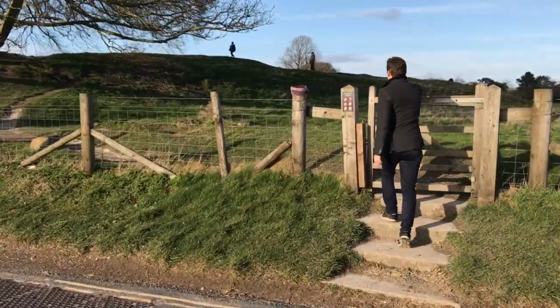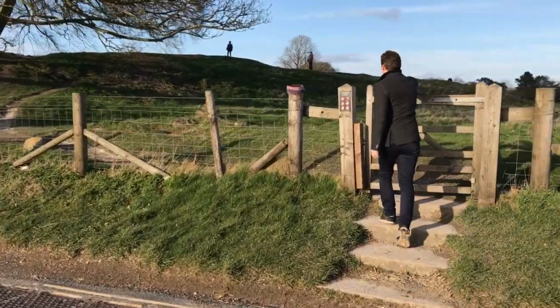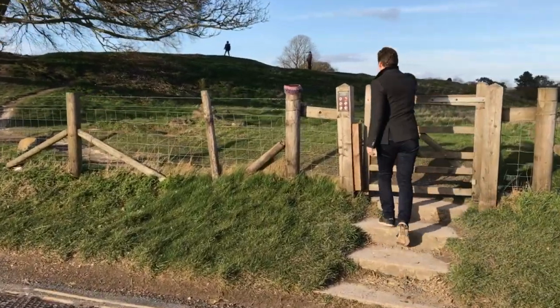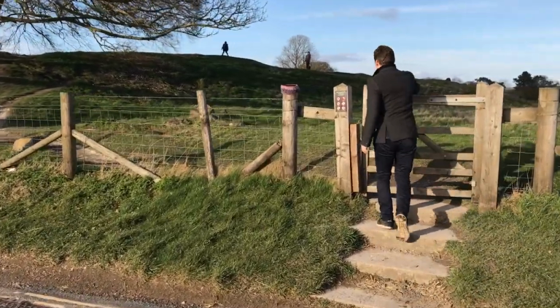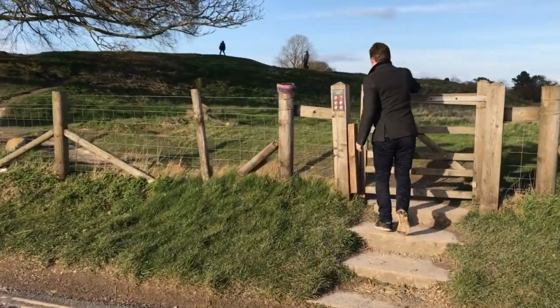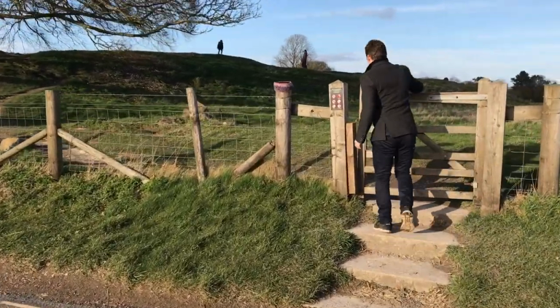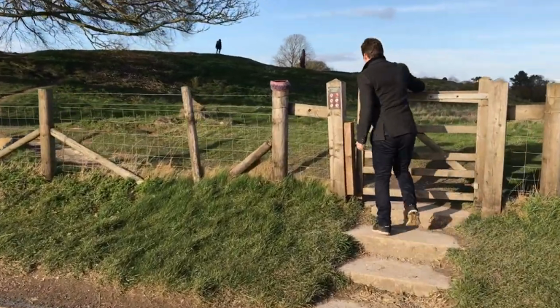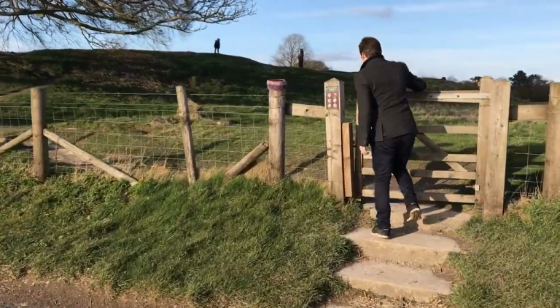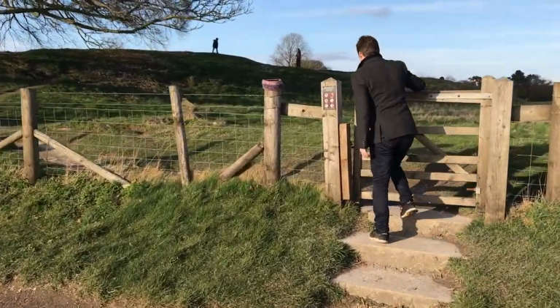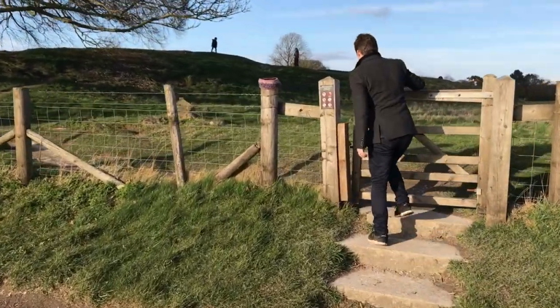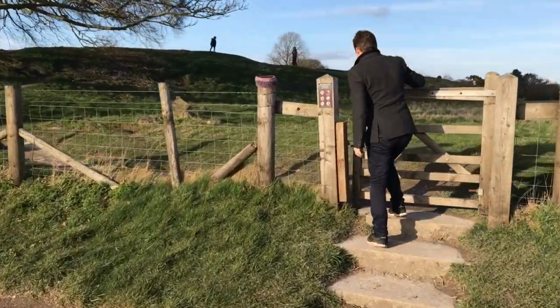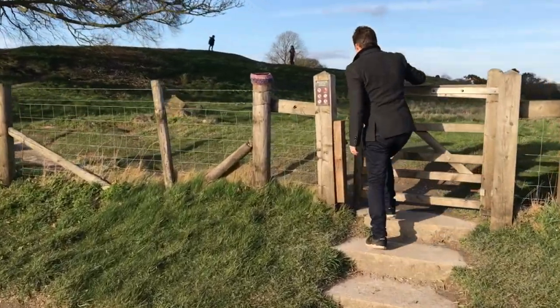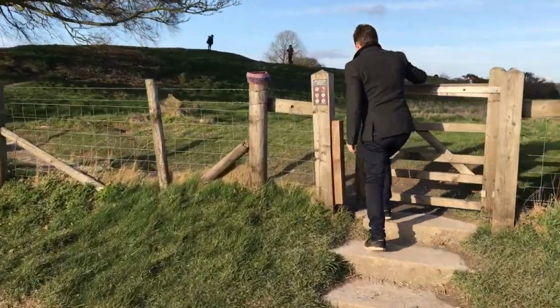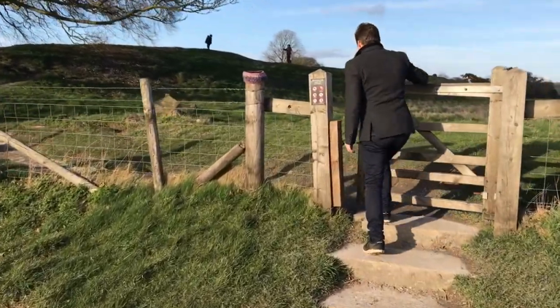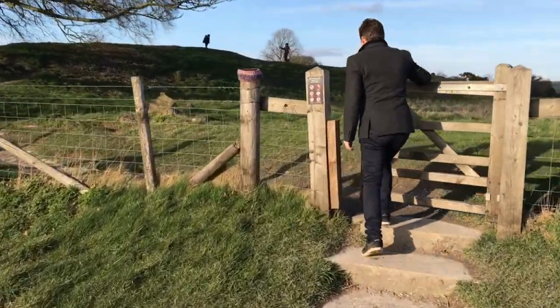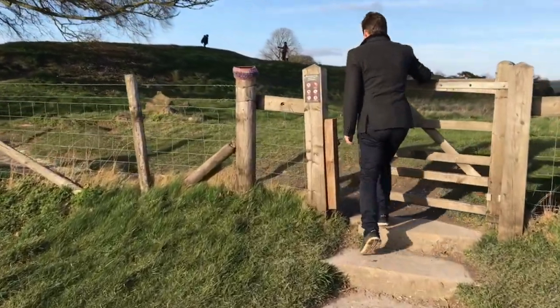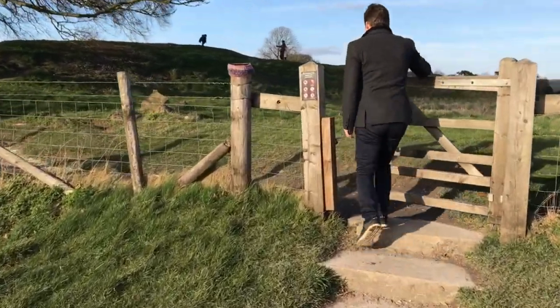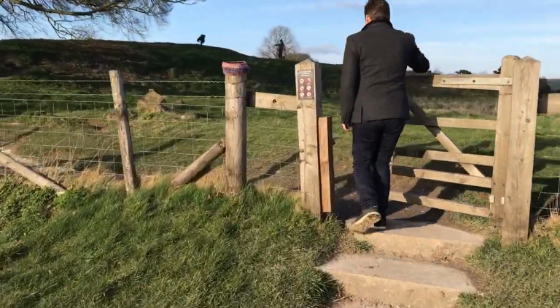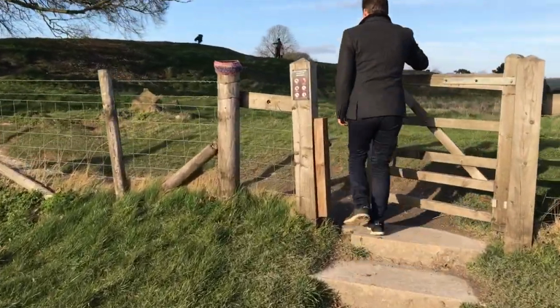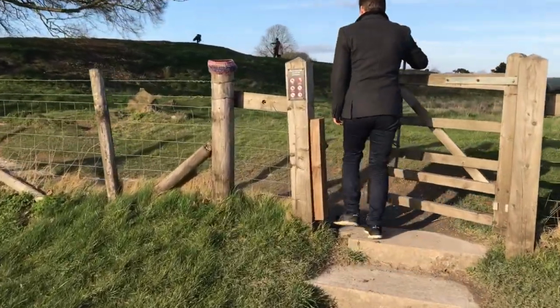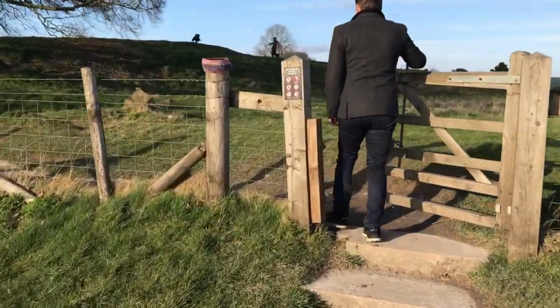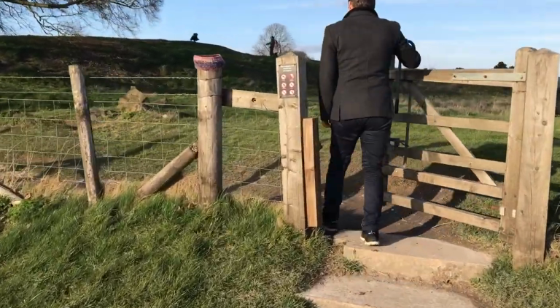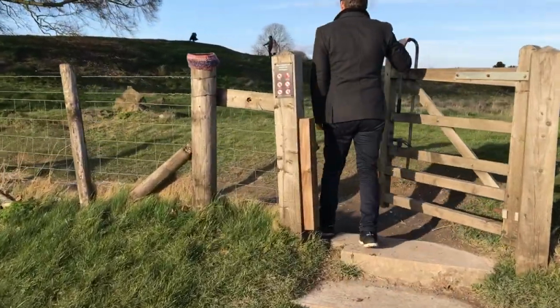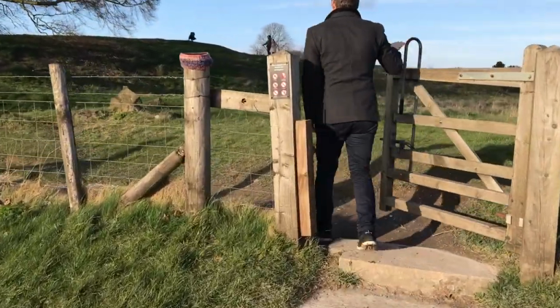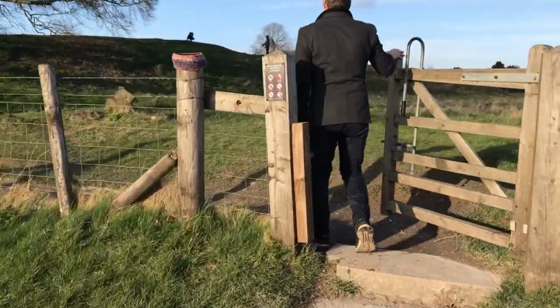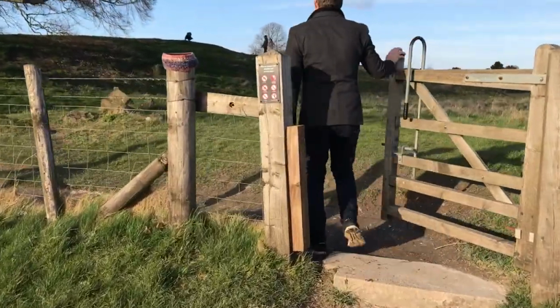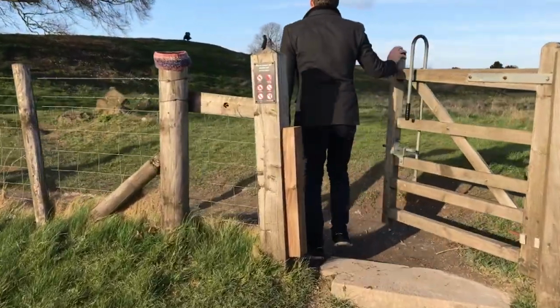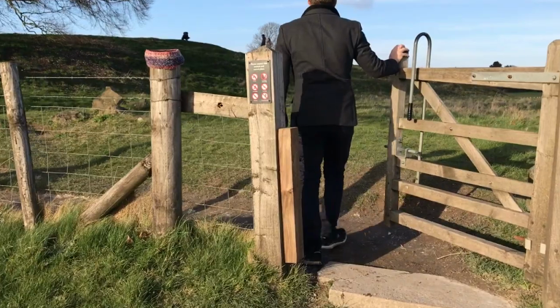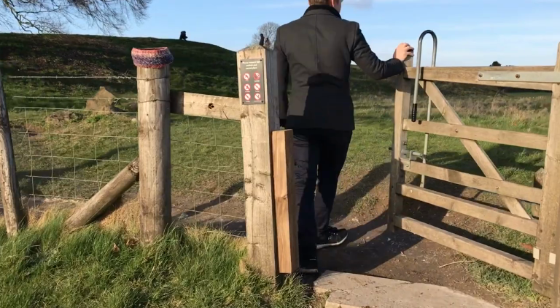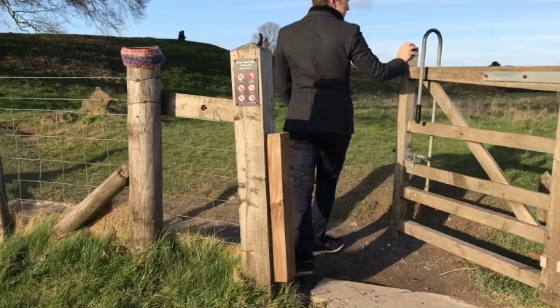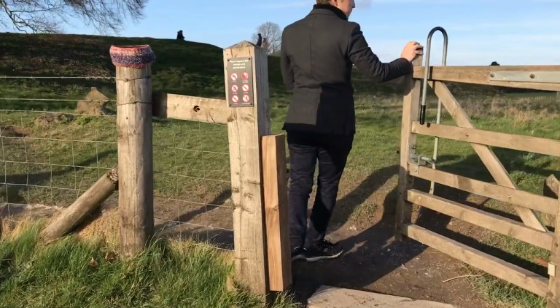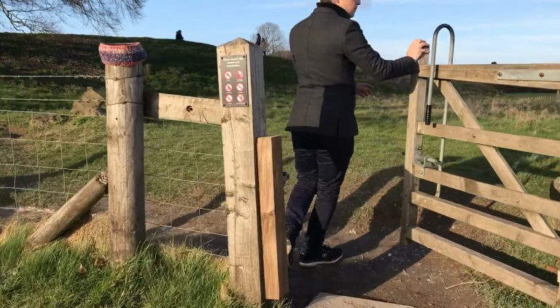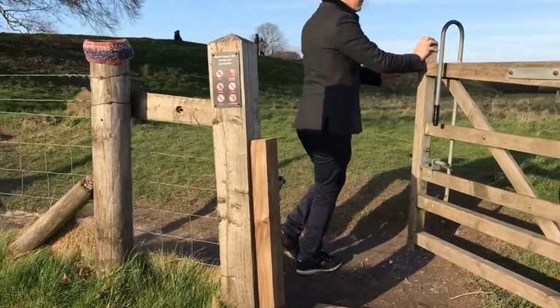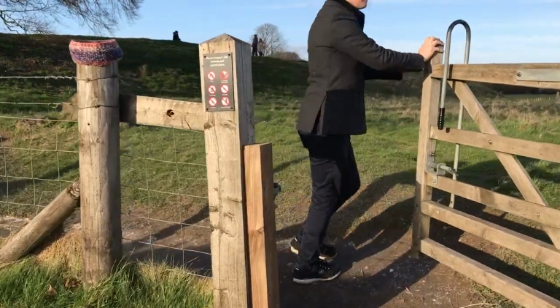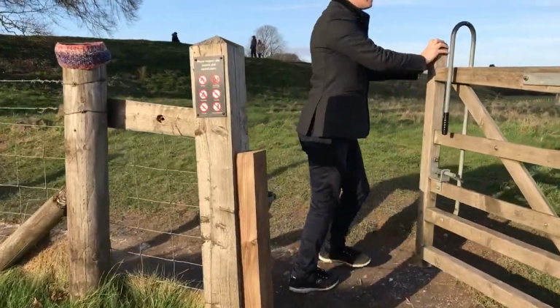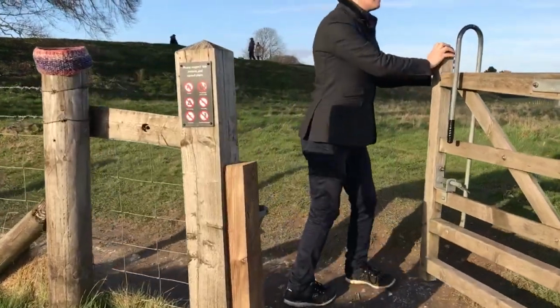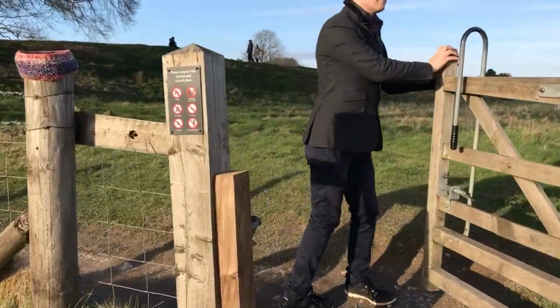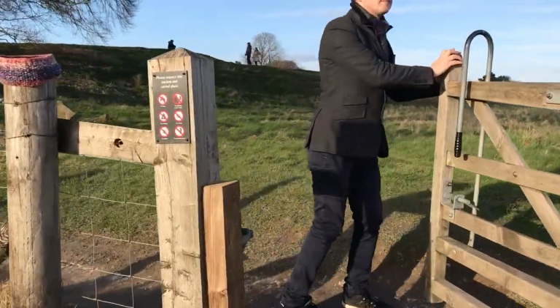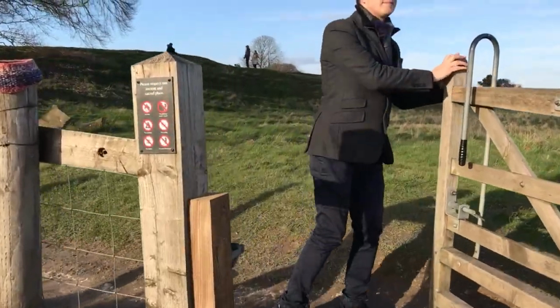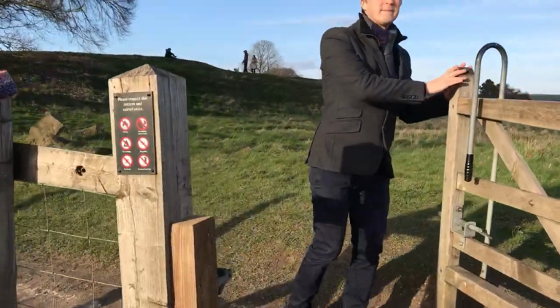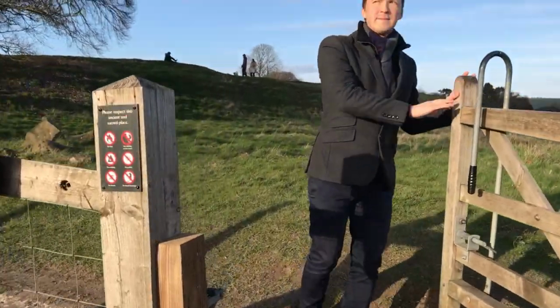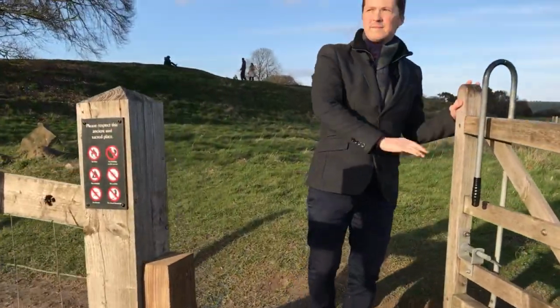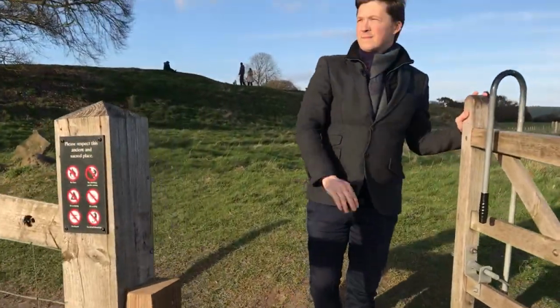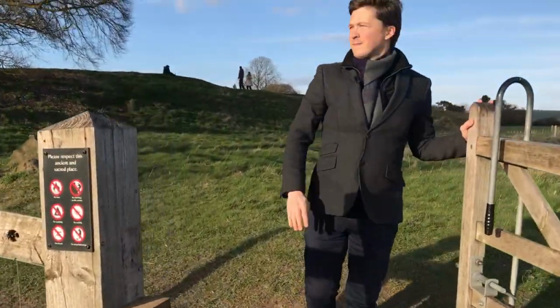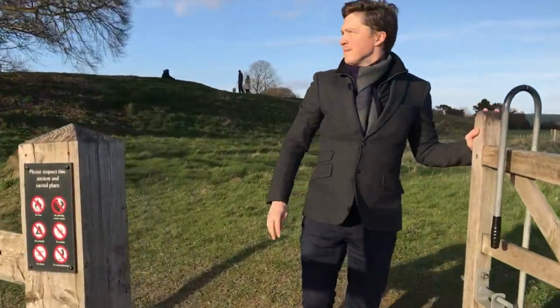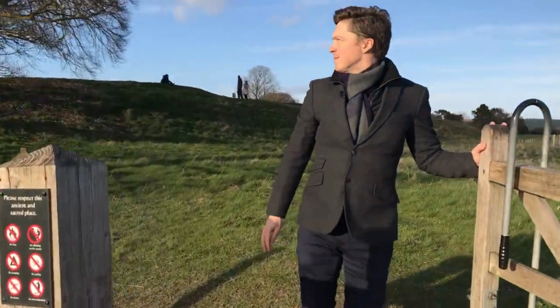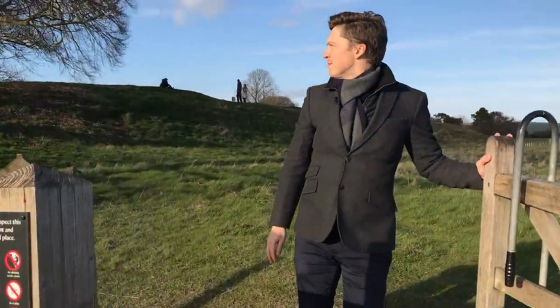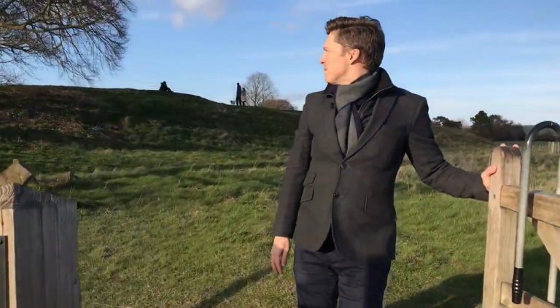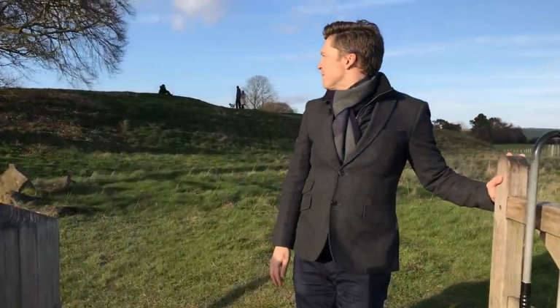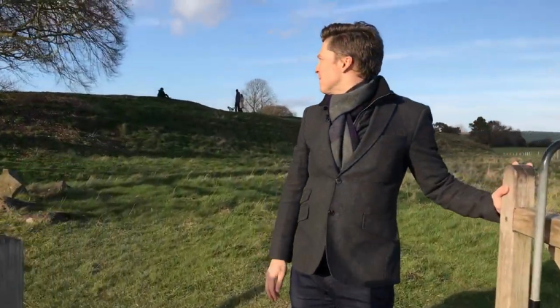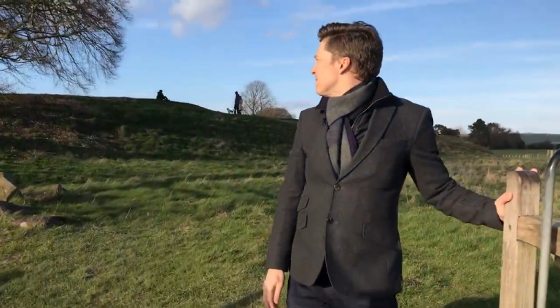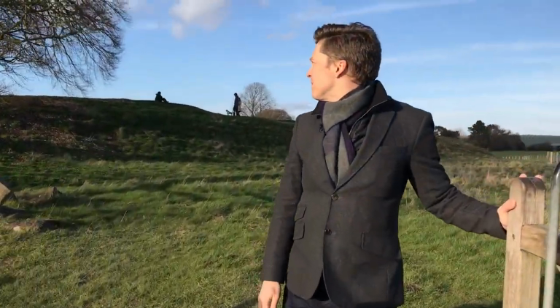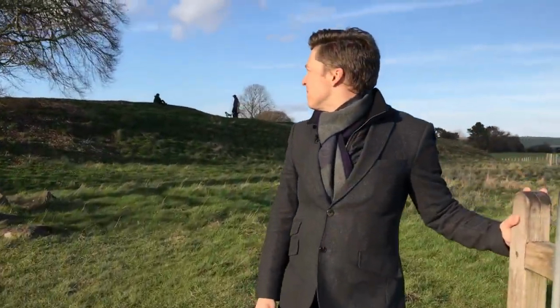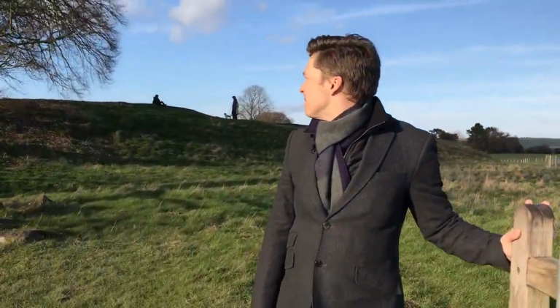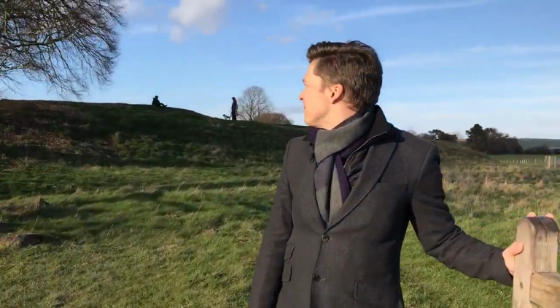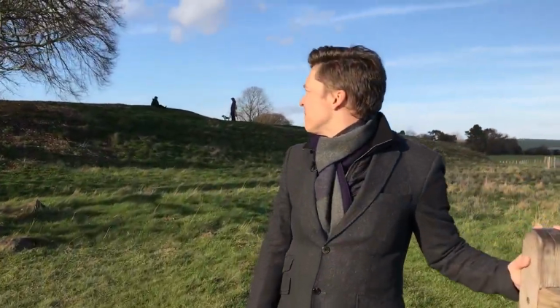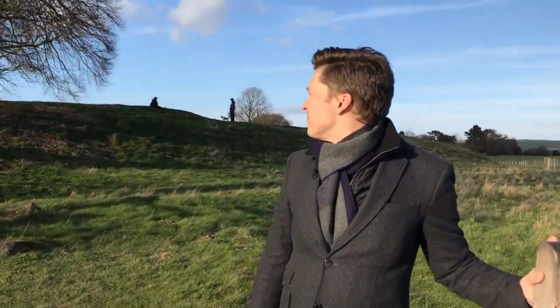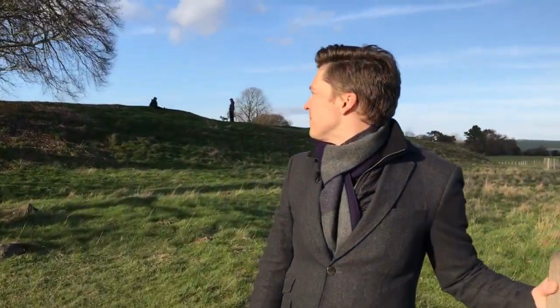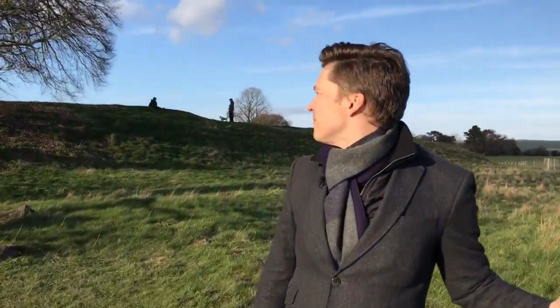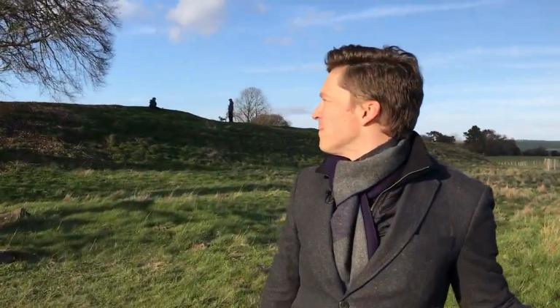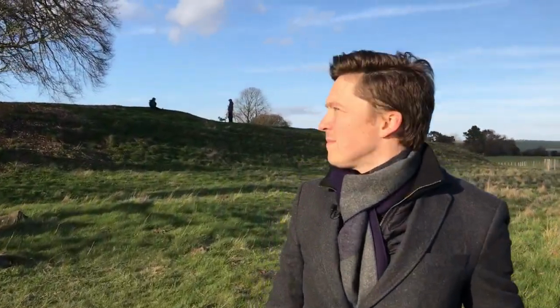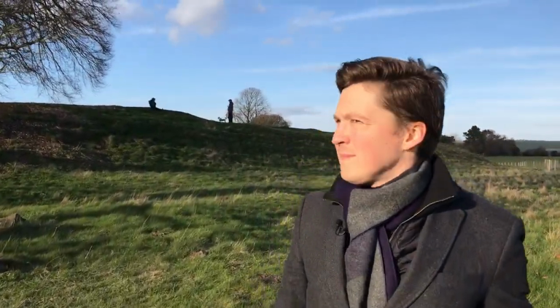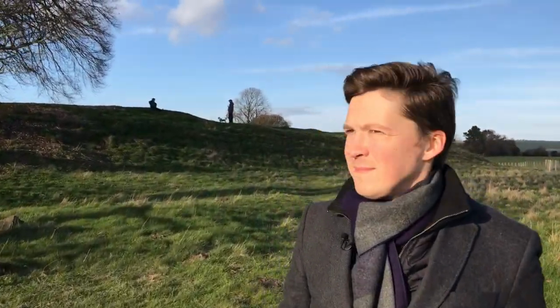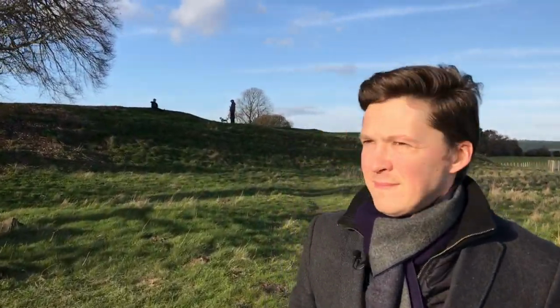Originally, there were around 100 stones forming the Avebury stone circle.